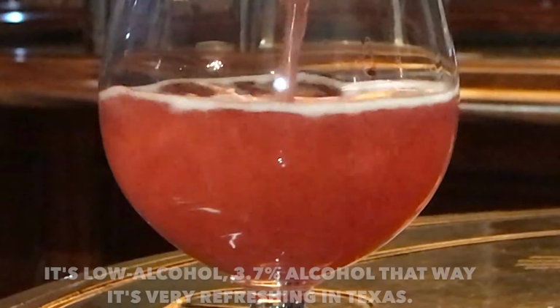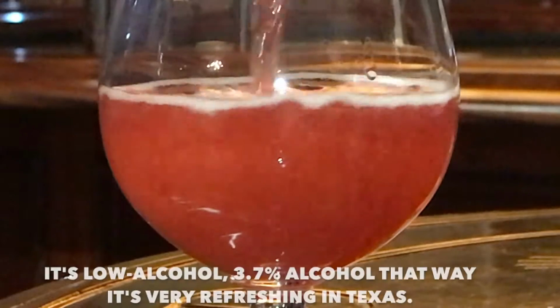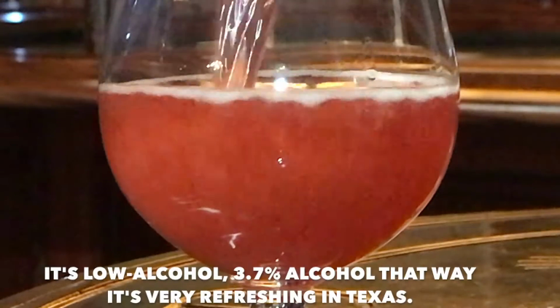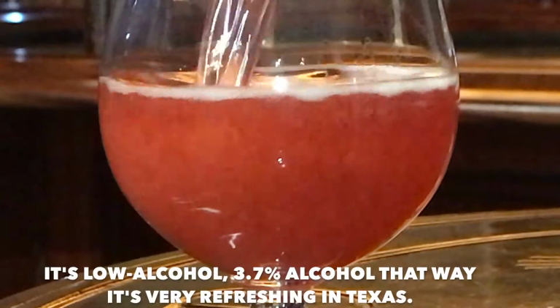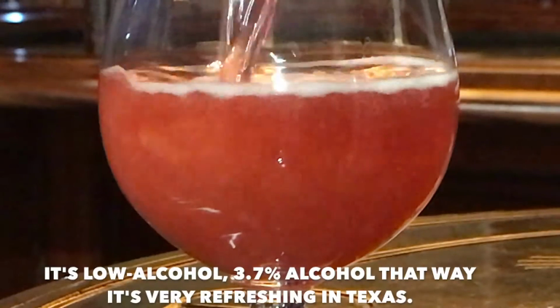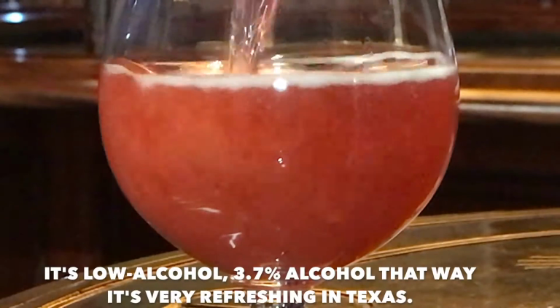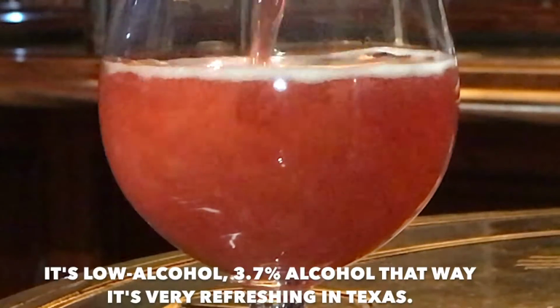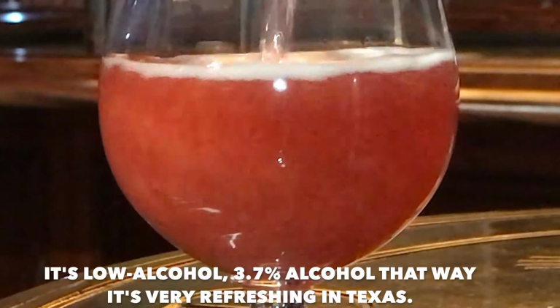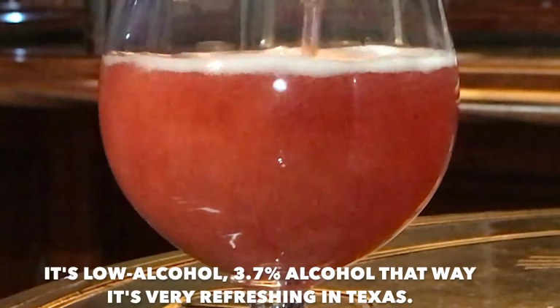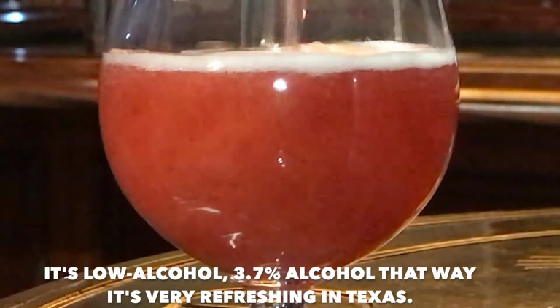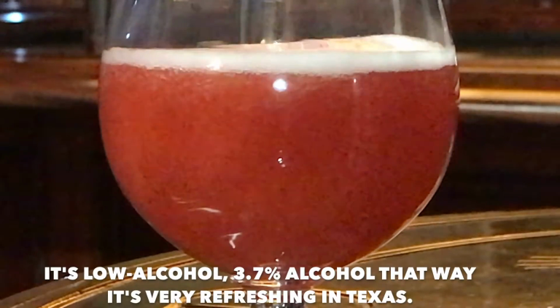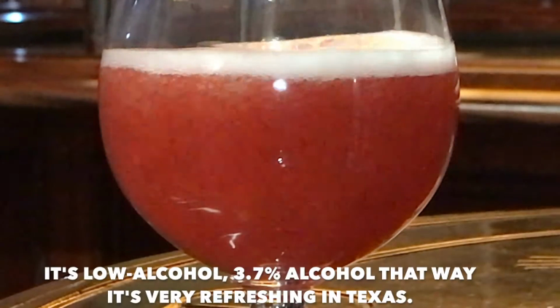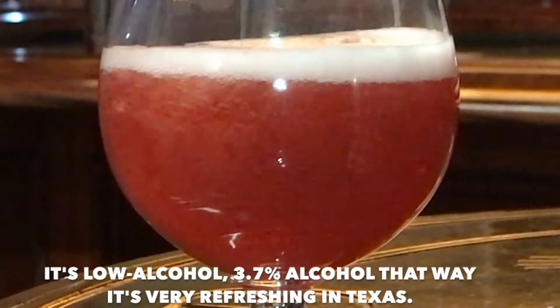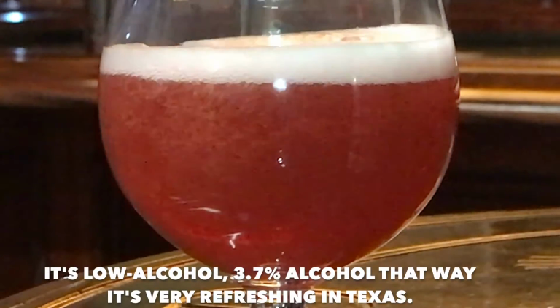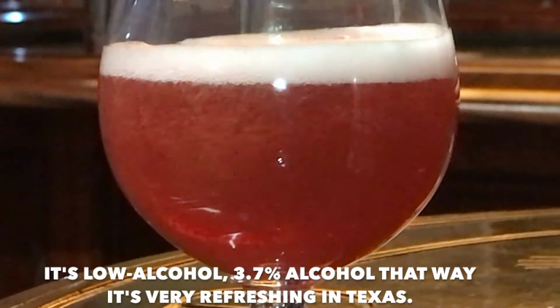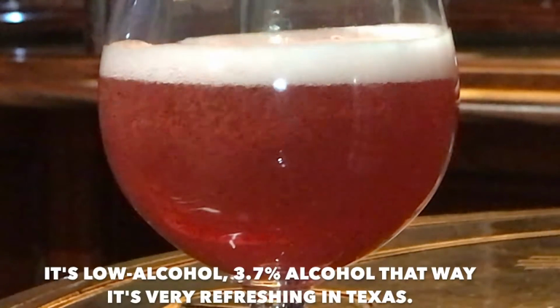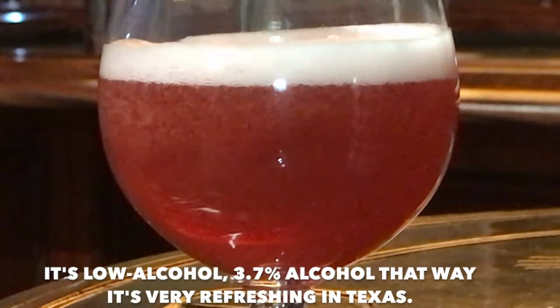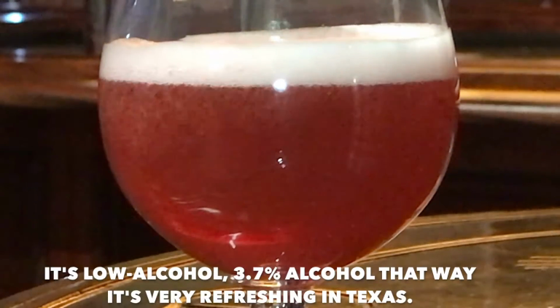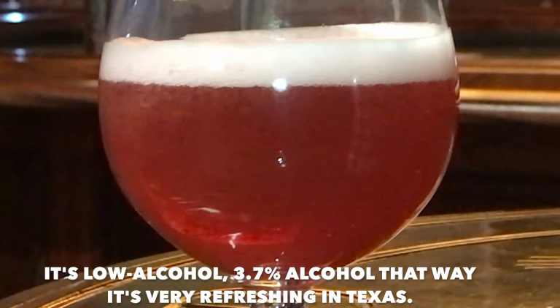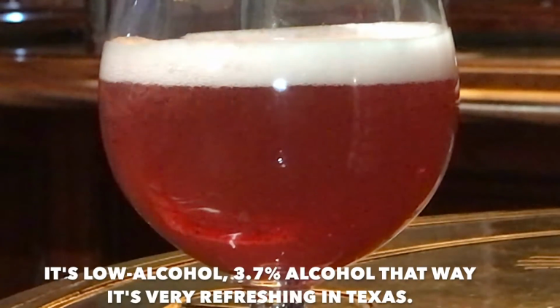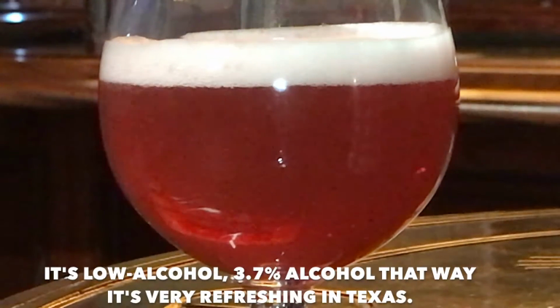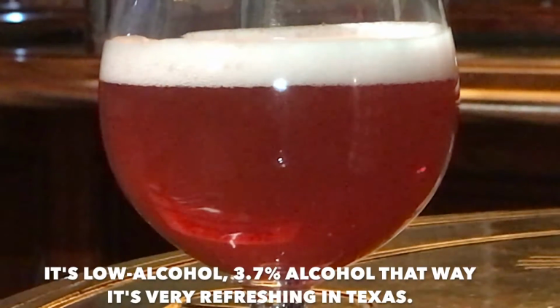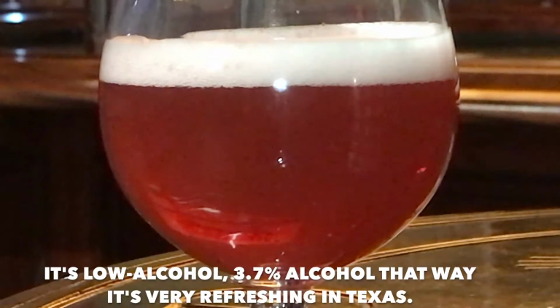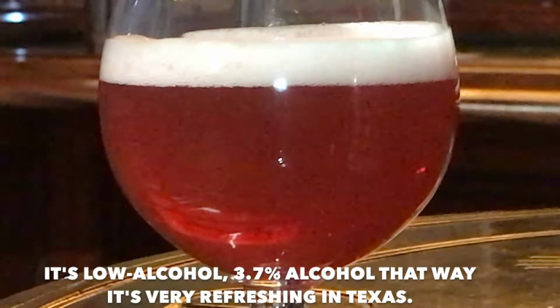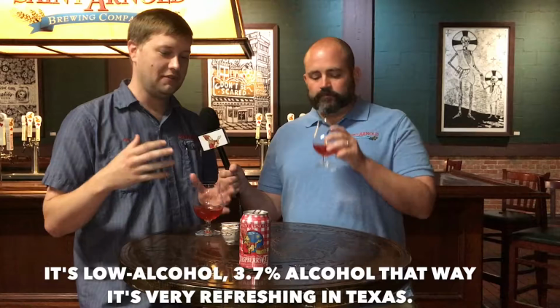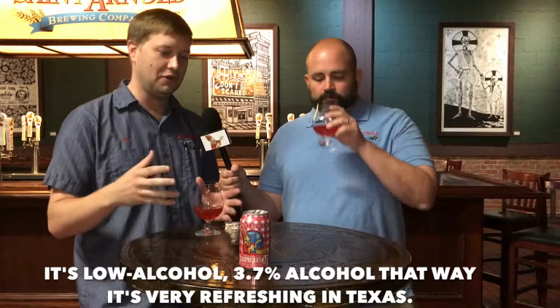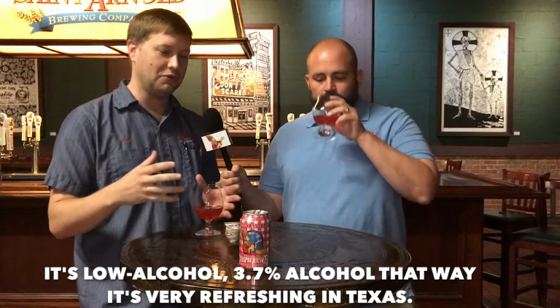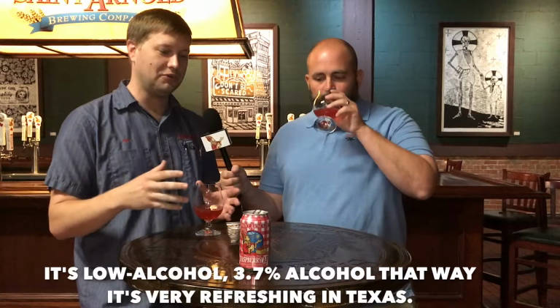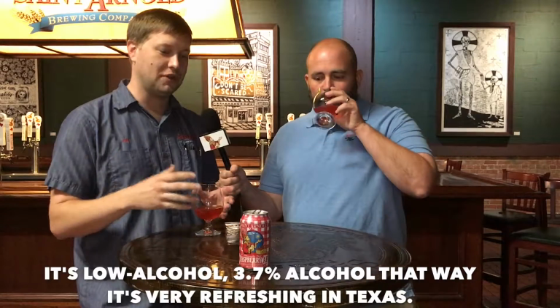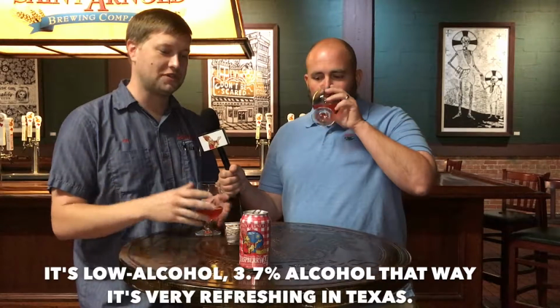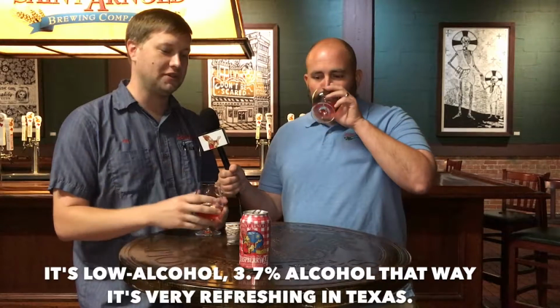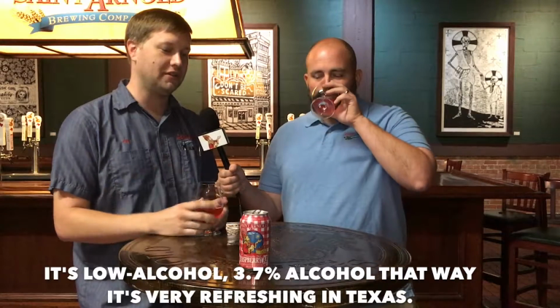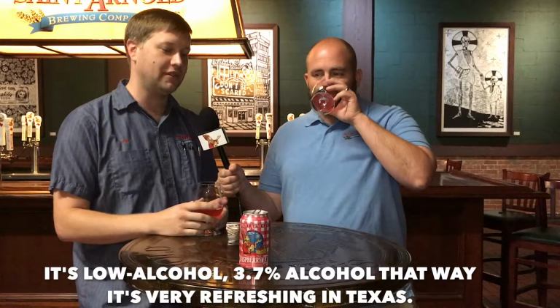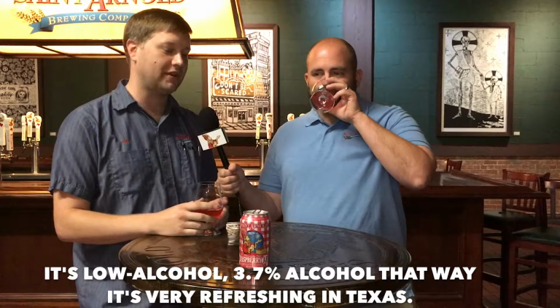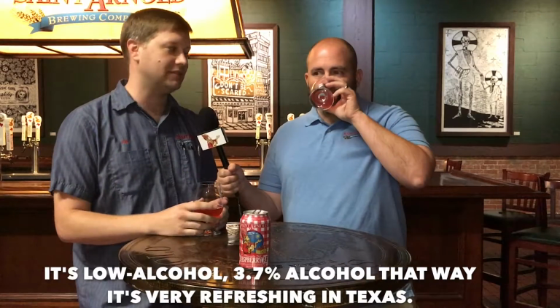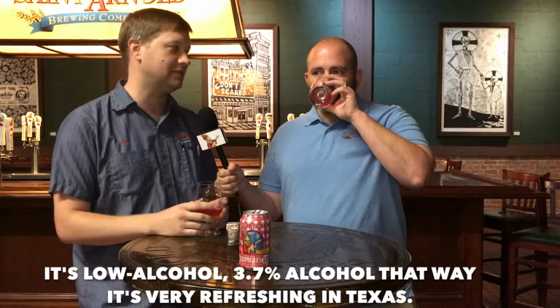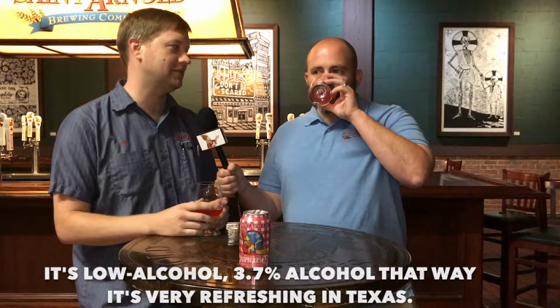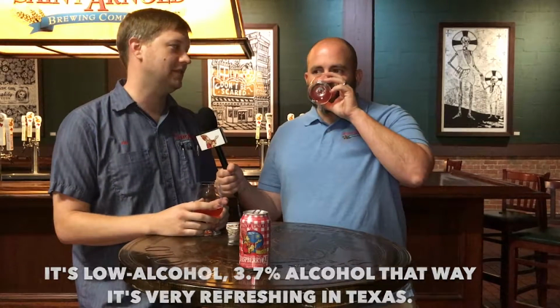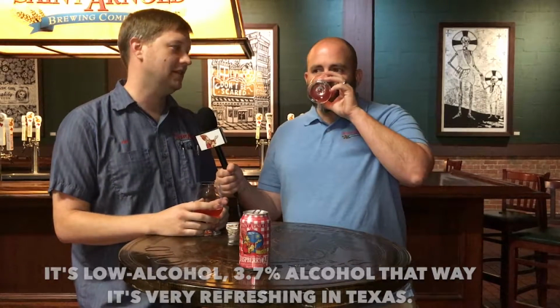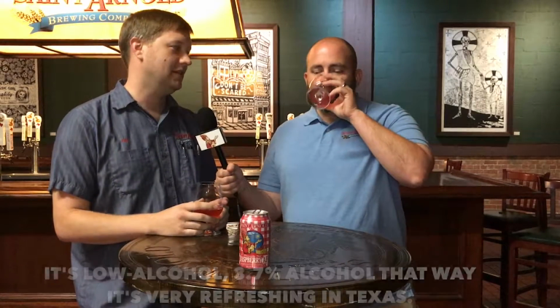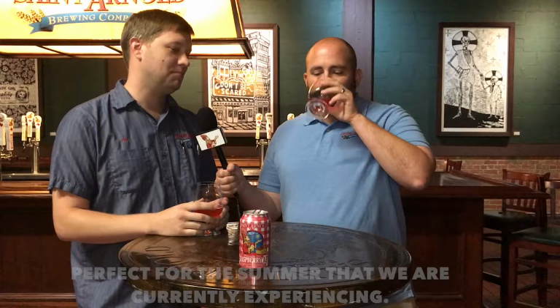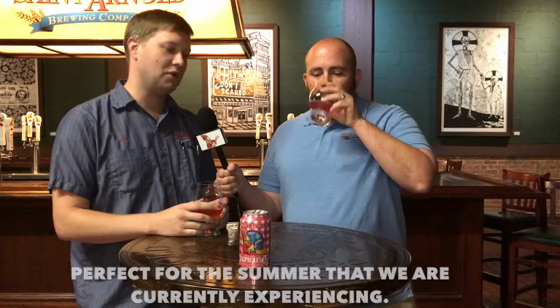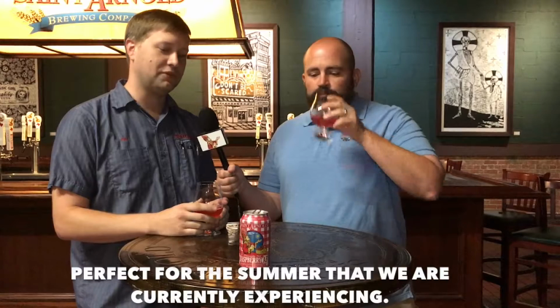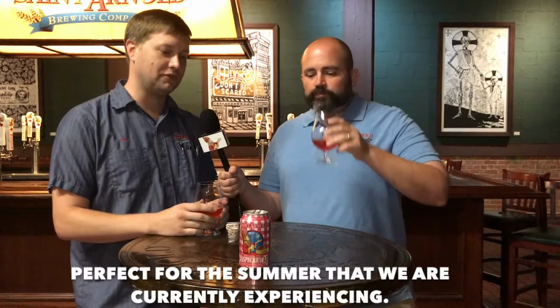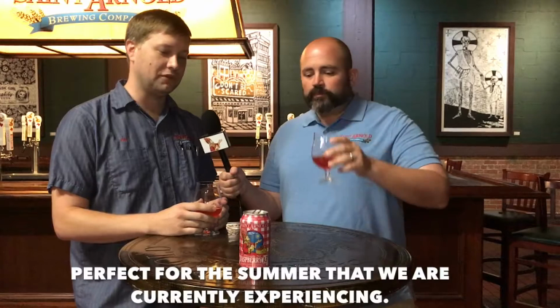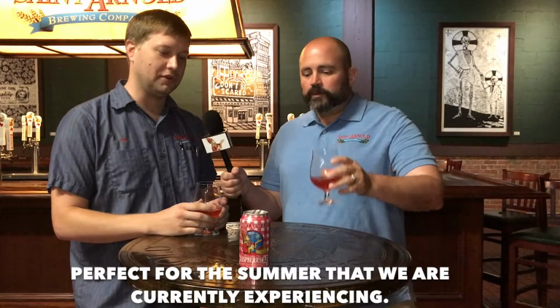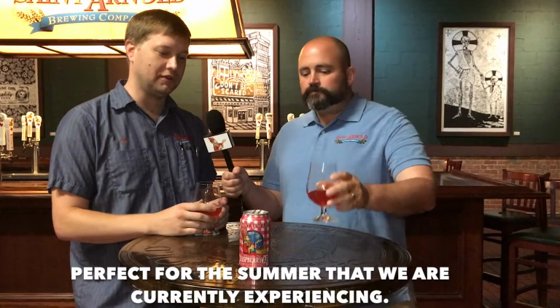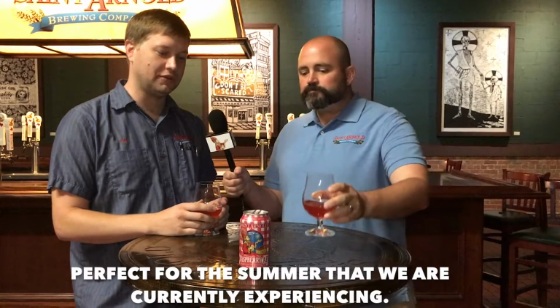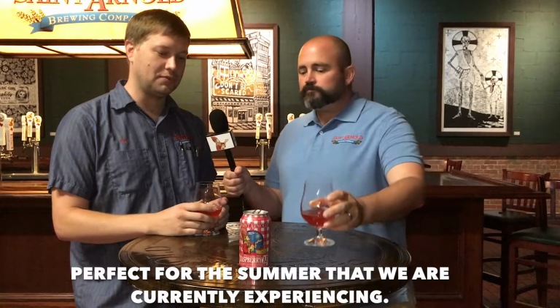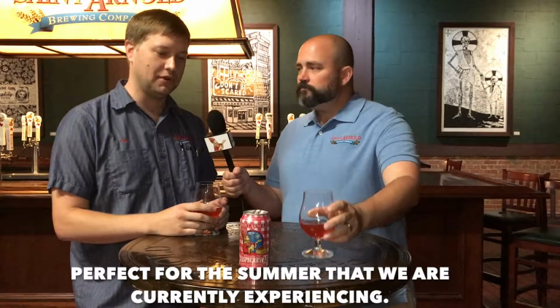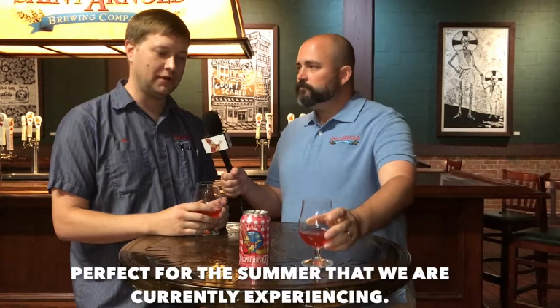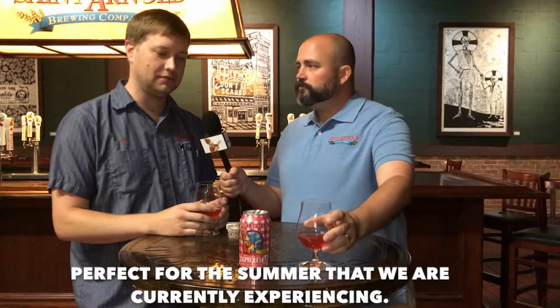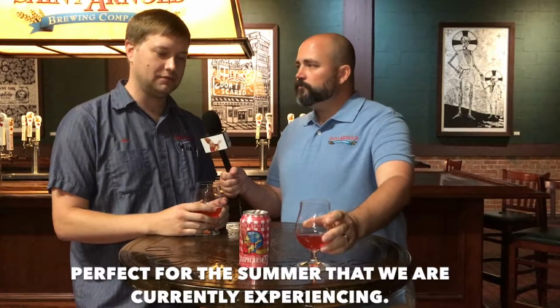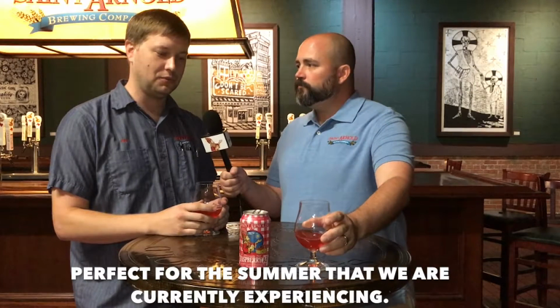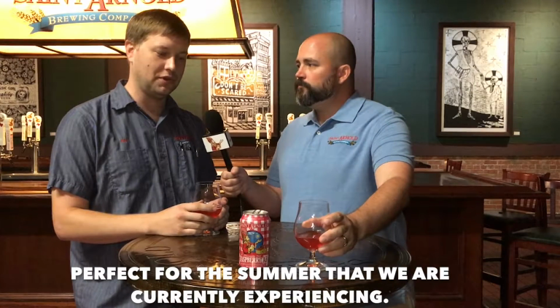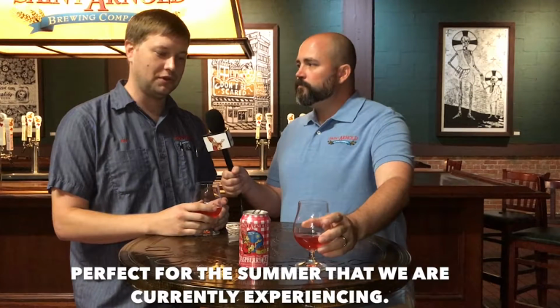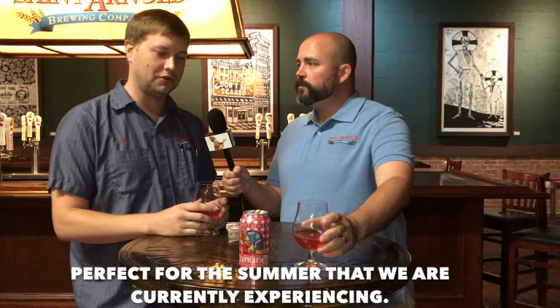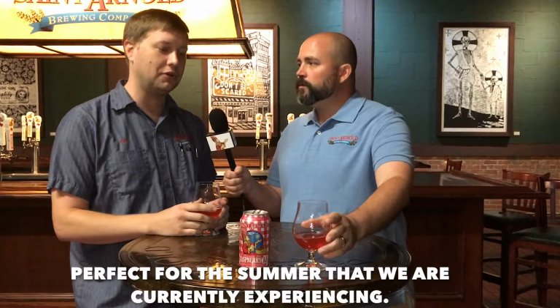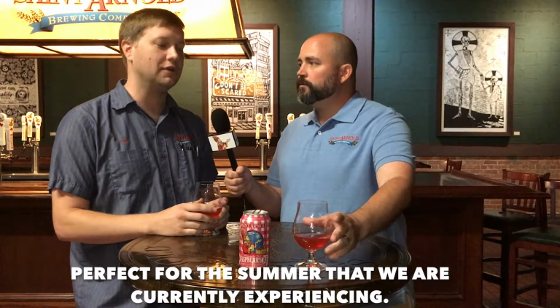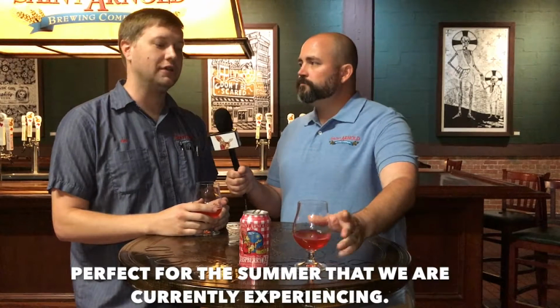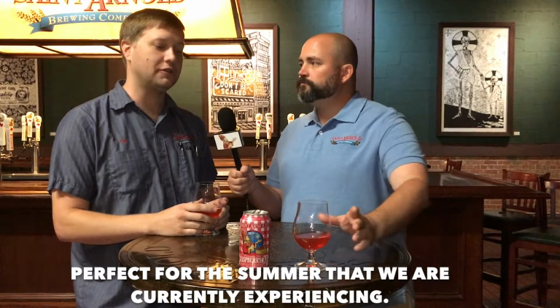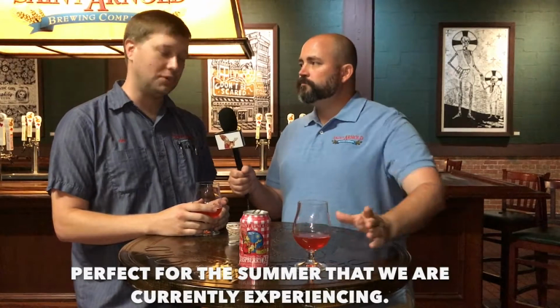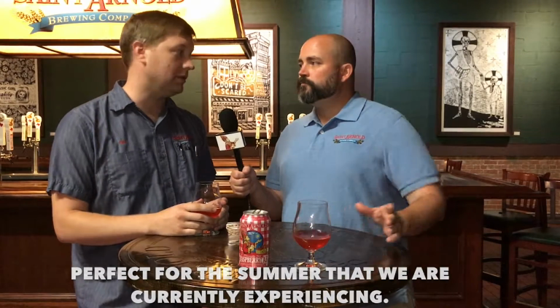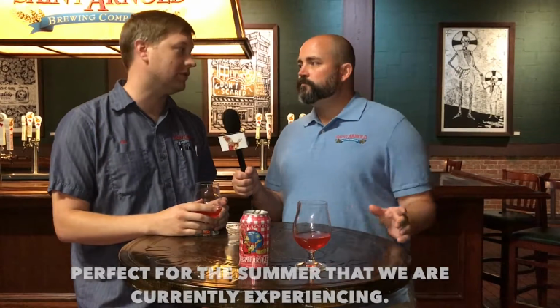It's low alcohol — 3.7% alcohol. That way it's very refreshing in Texas, perfect for the summer that we are currently experiencing.